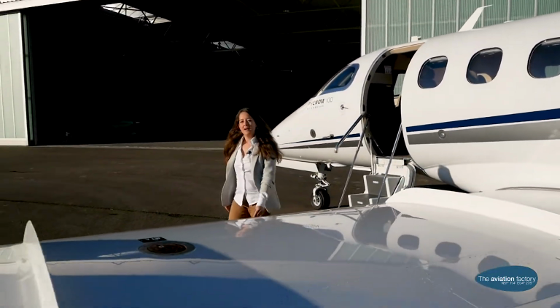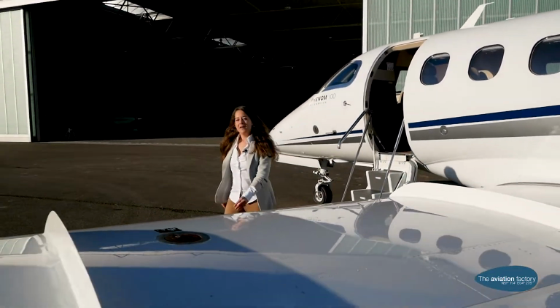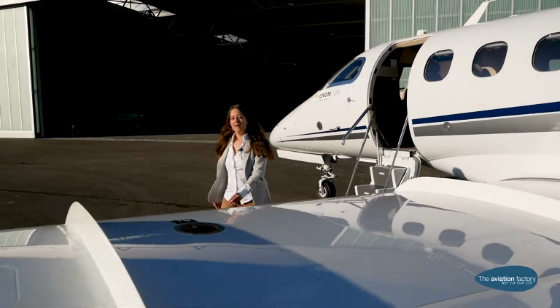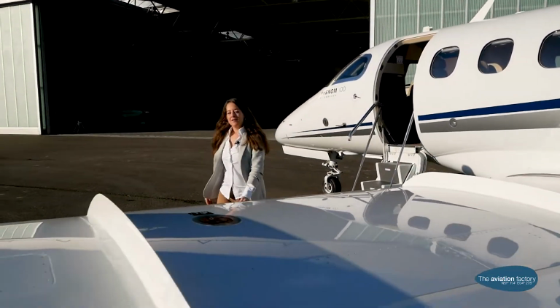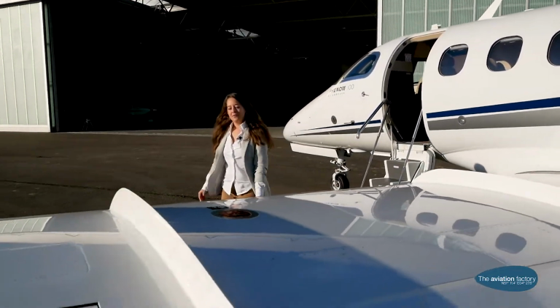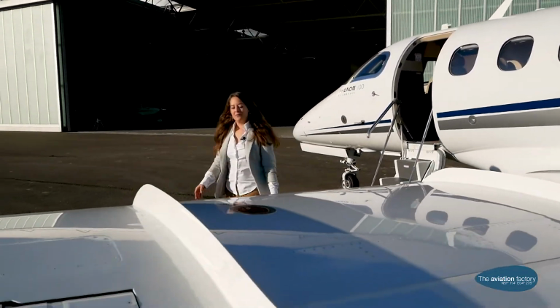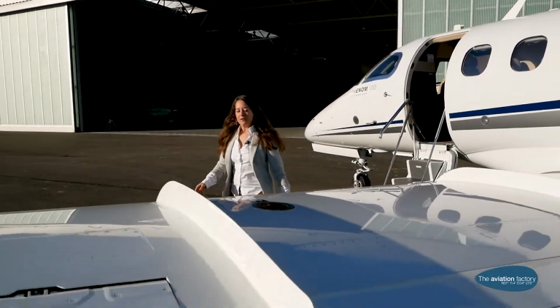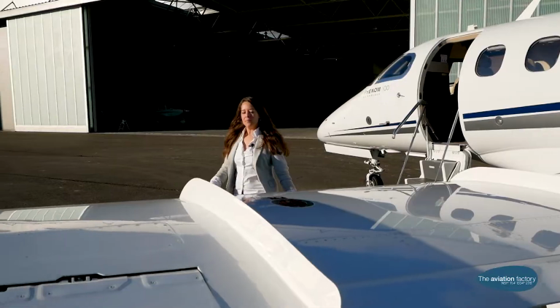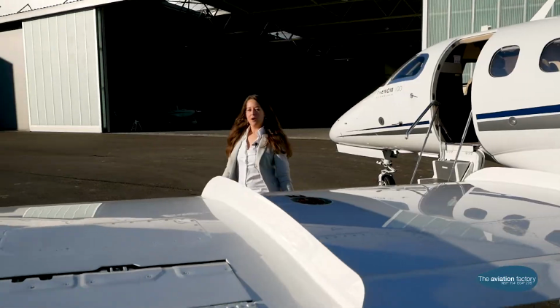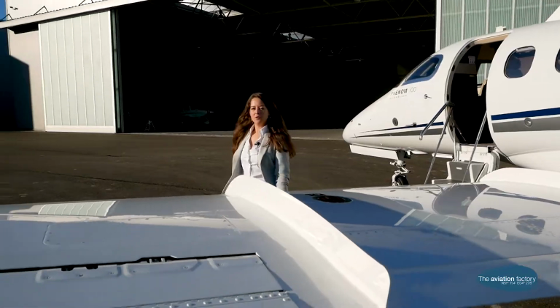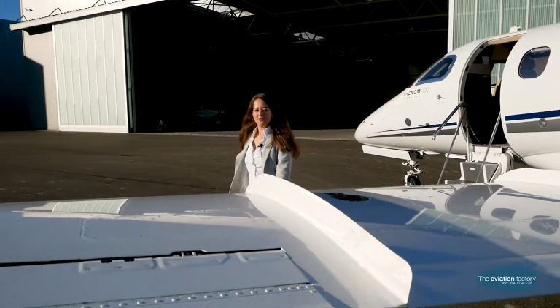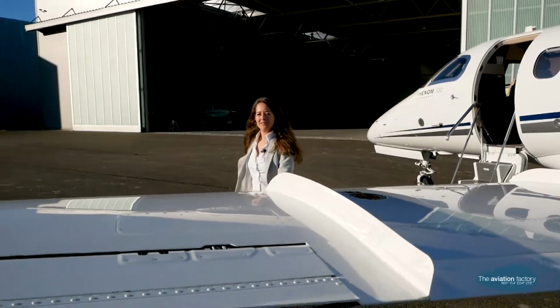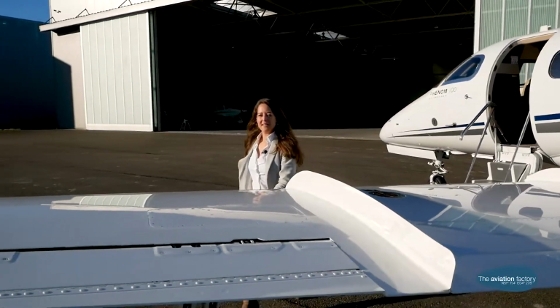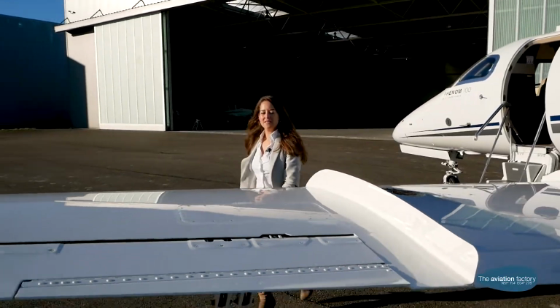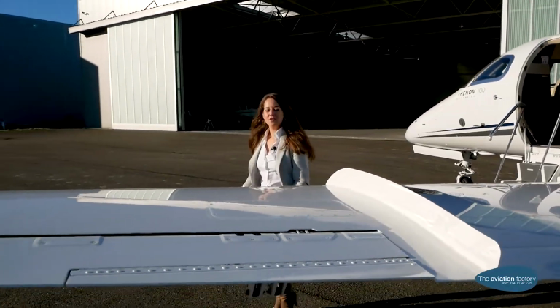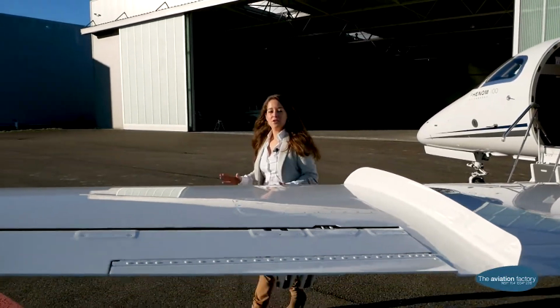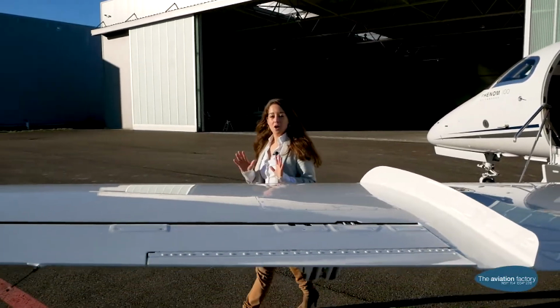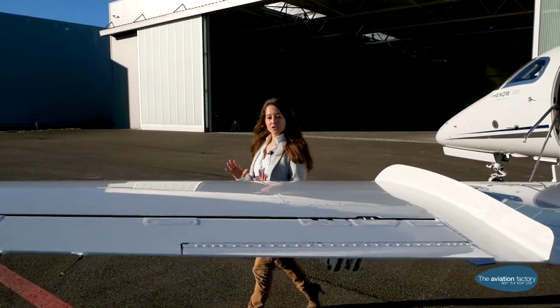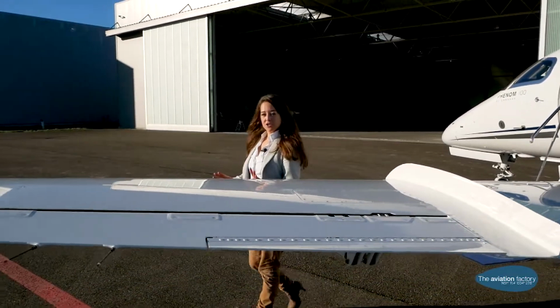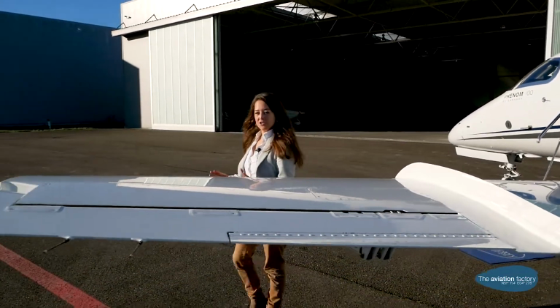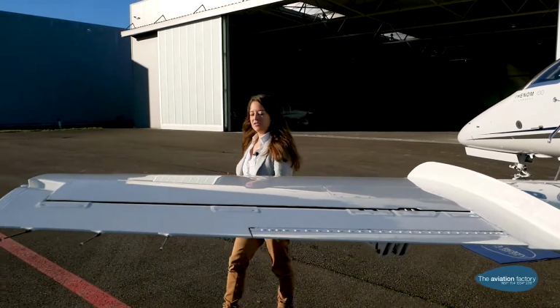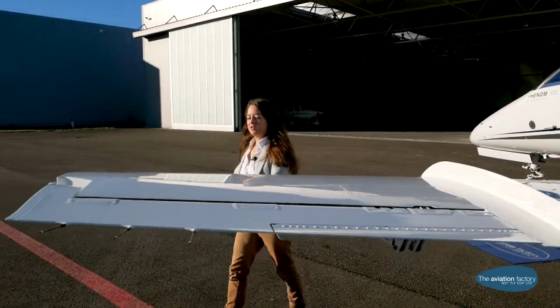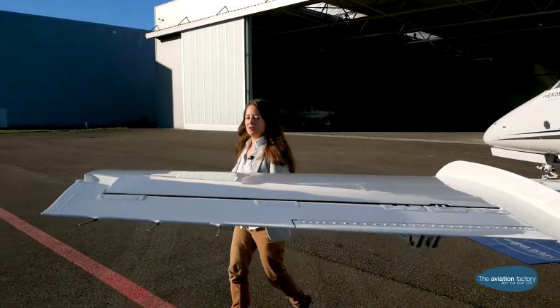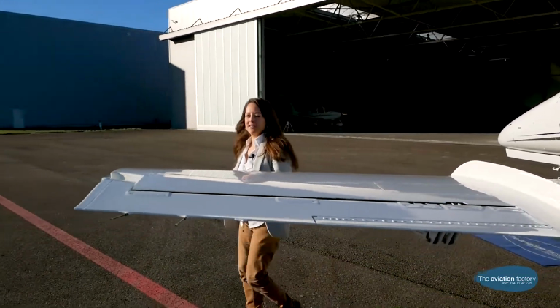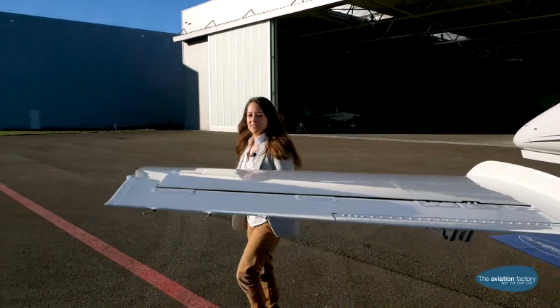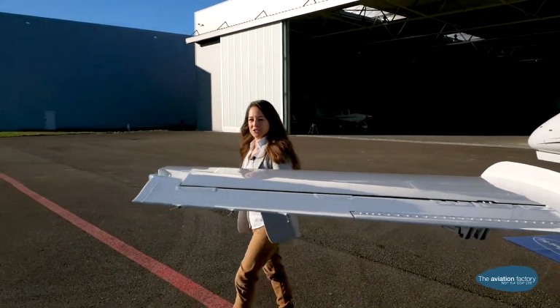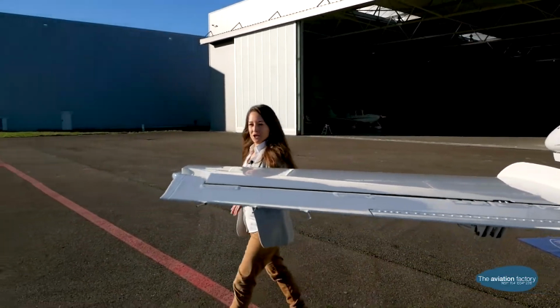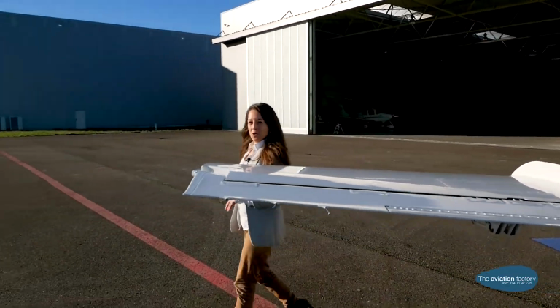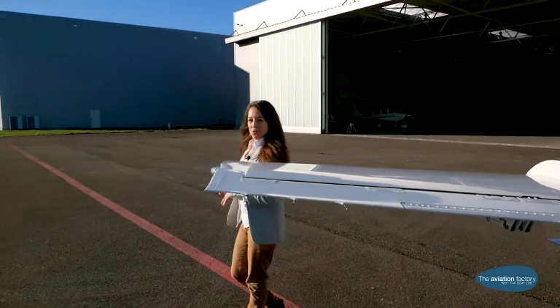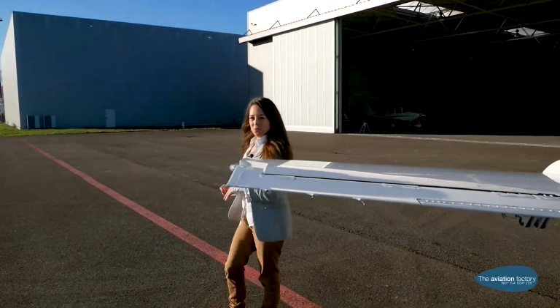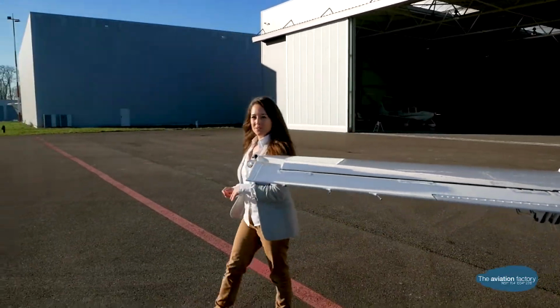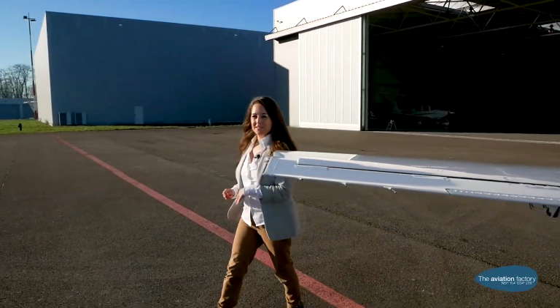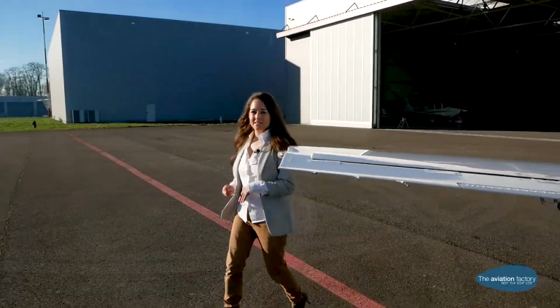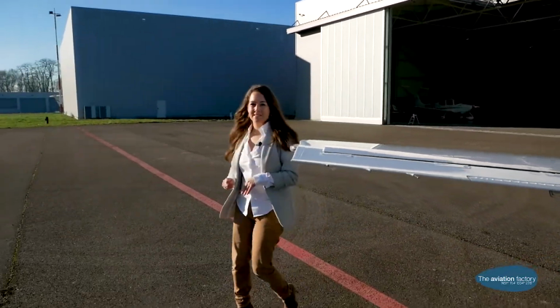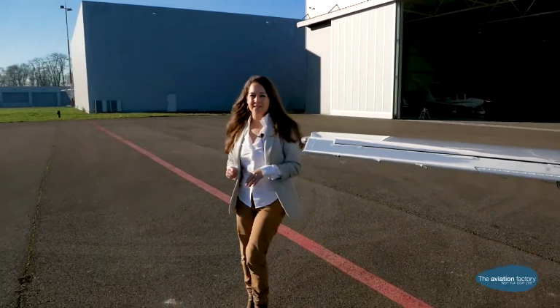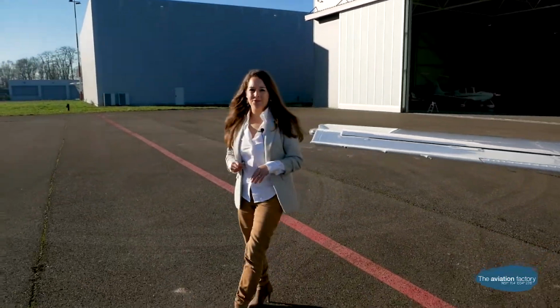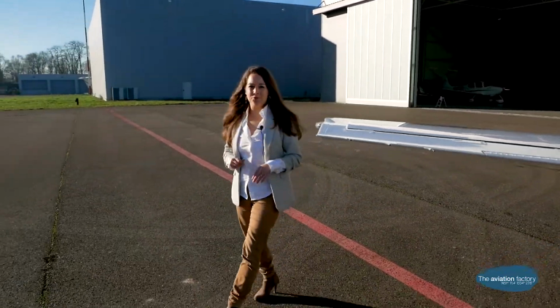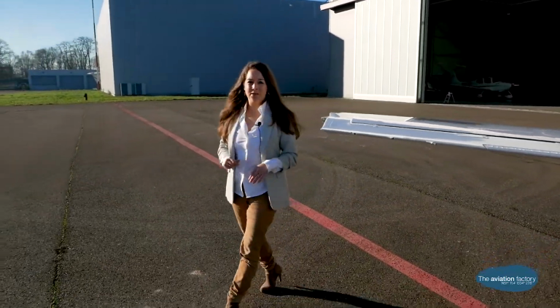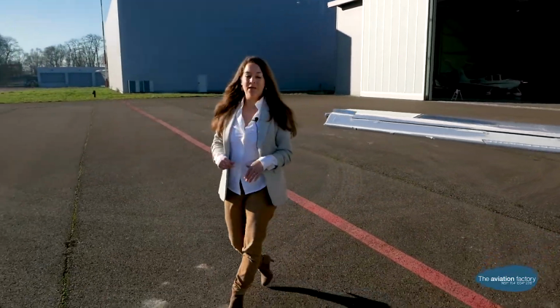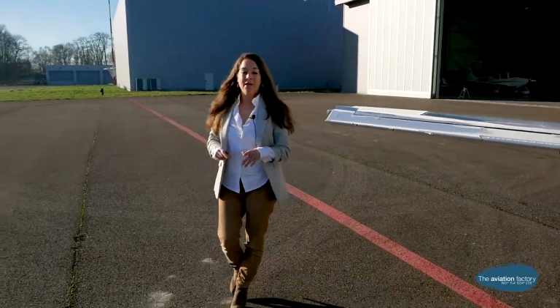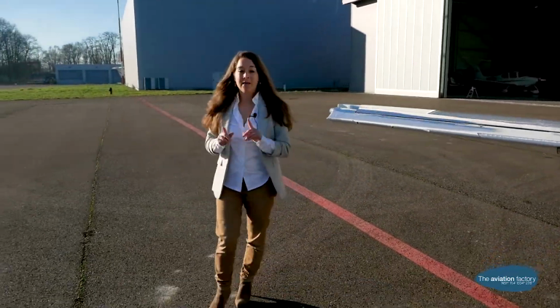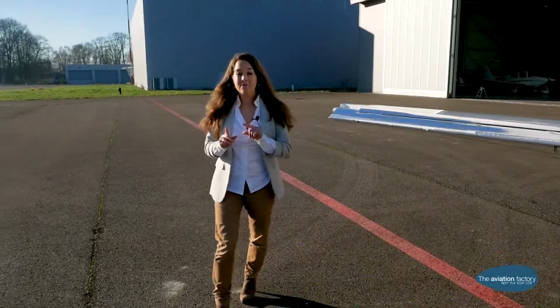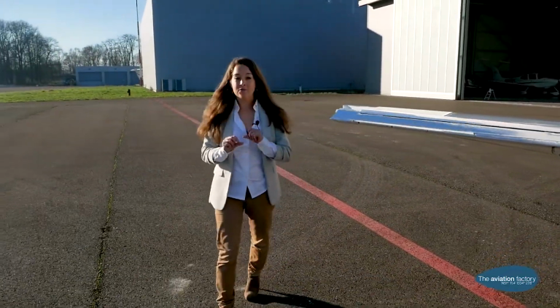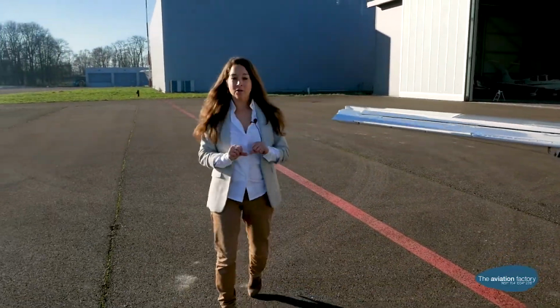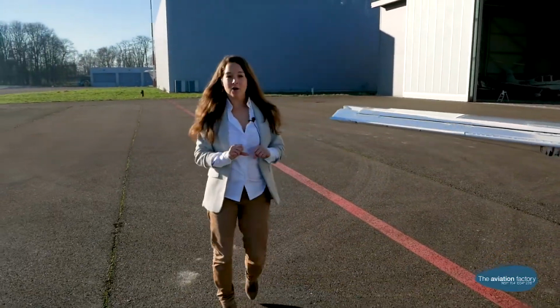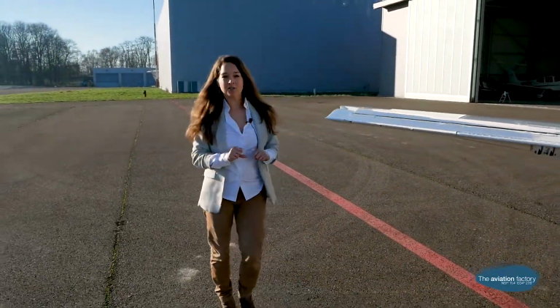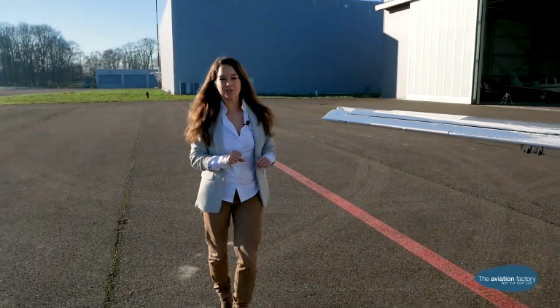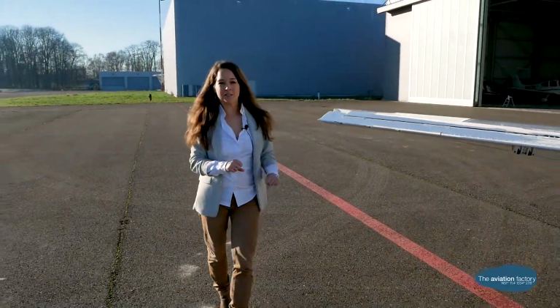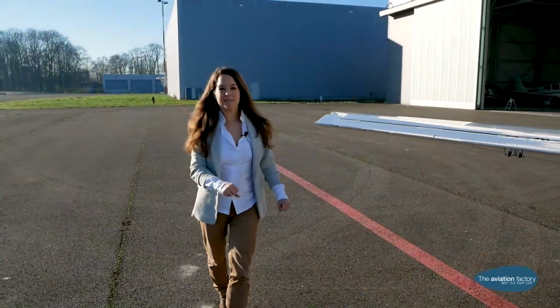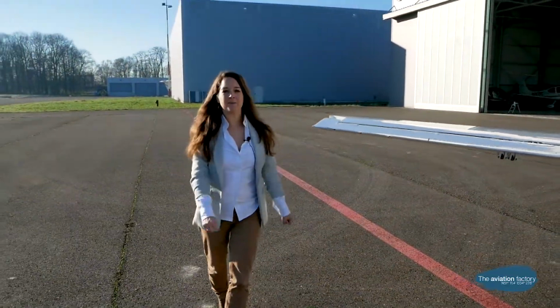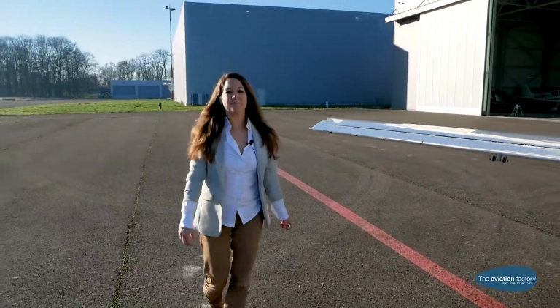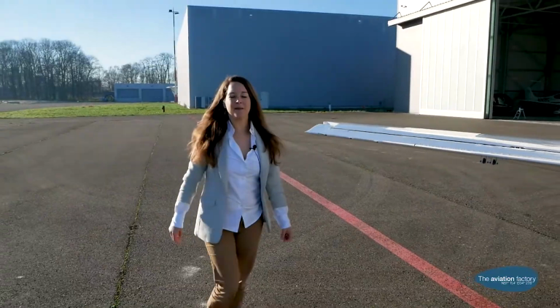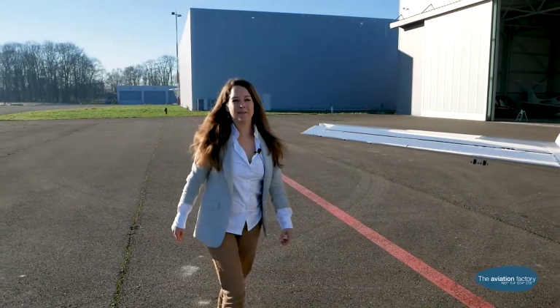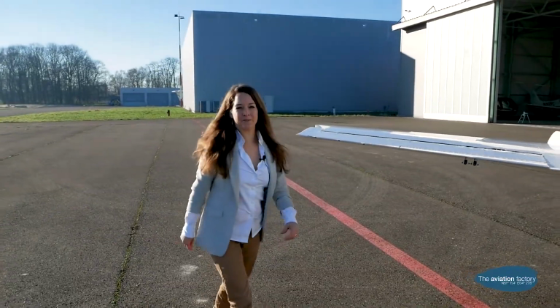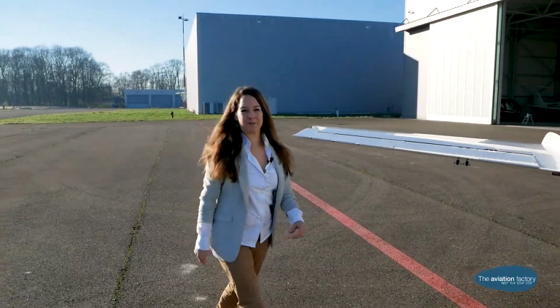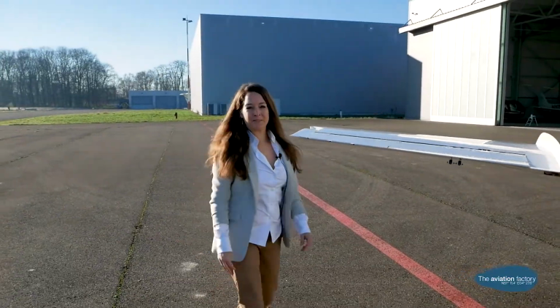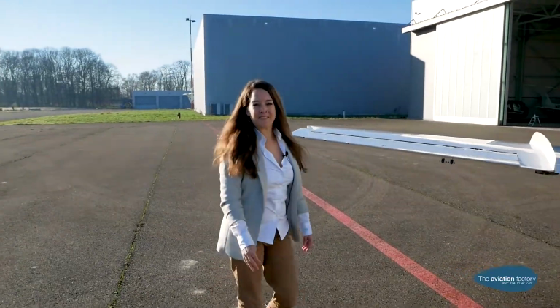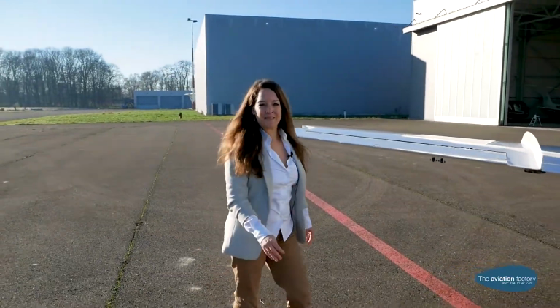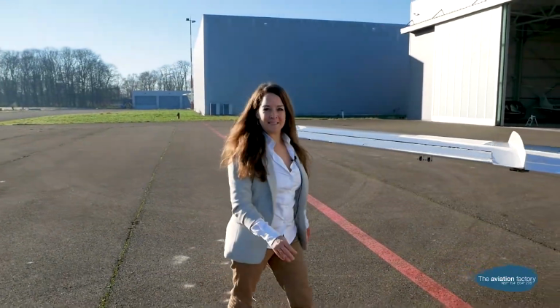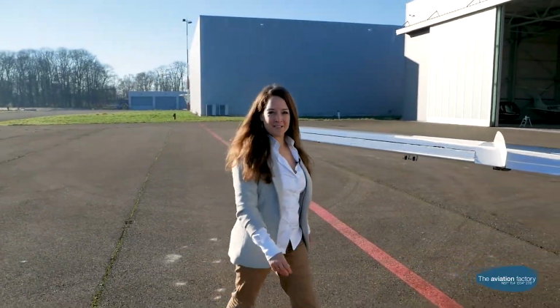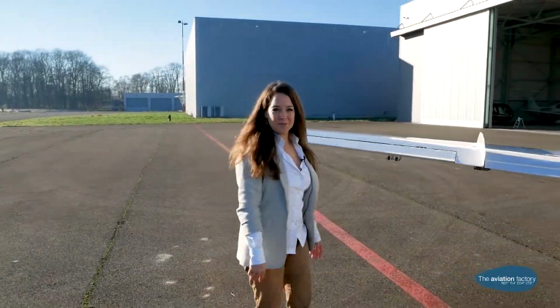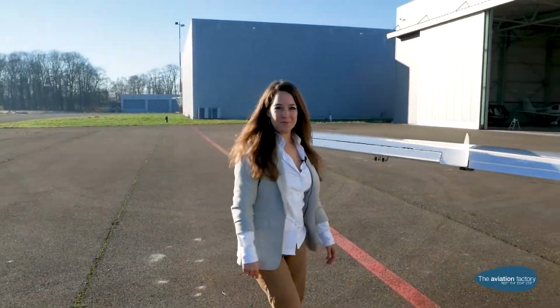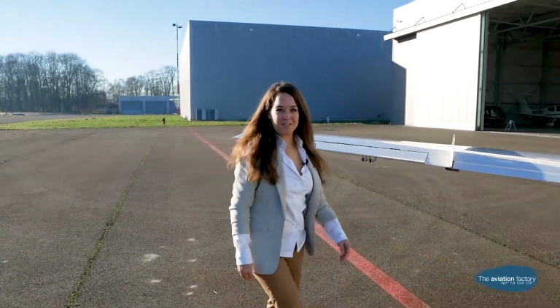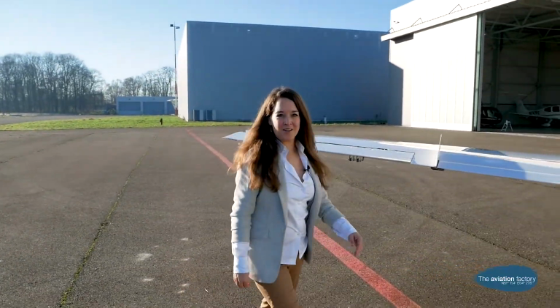The Phenom 100 has the largest luggage hold in its category, even larger than its competitor, the Citation Mustang.